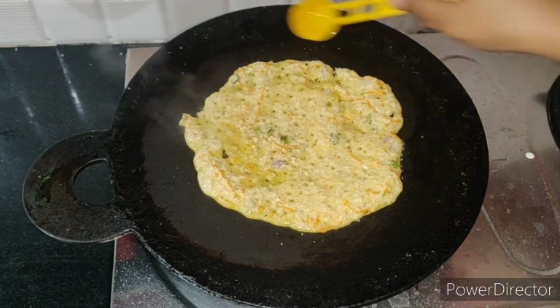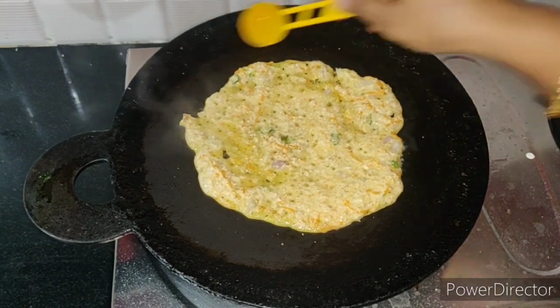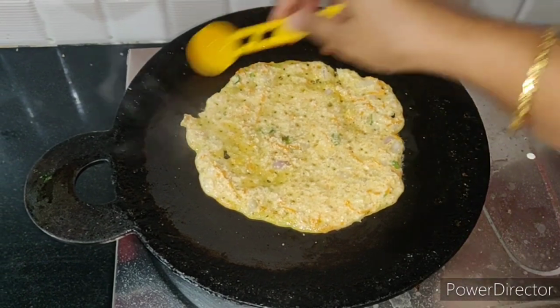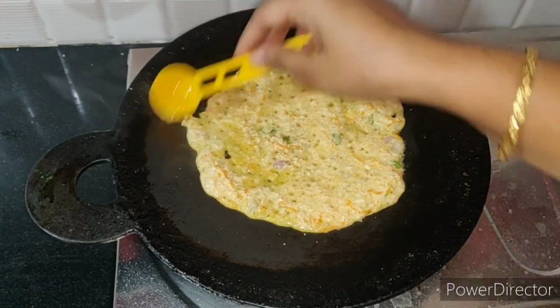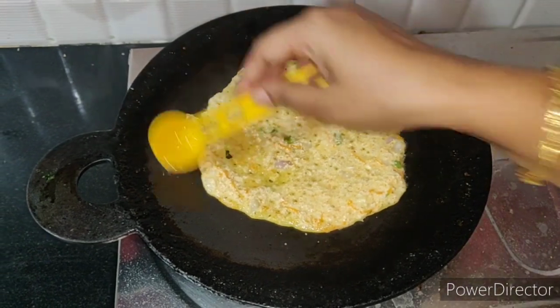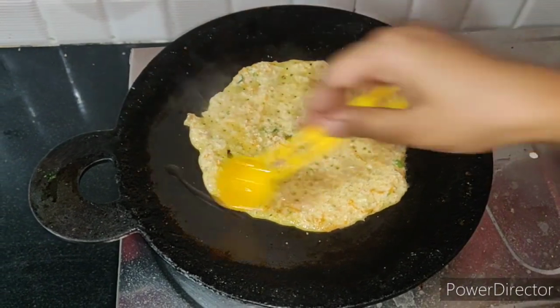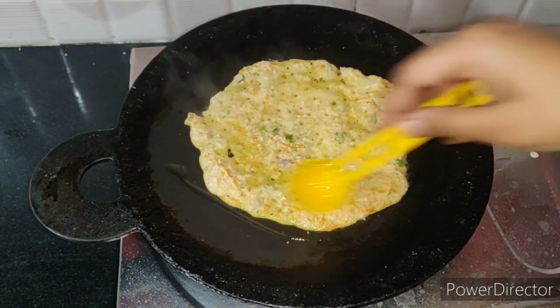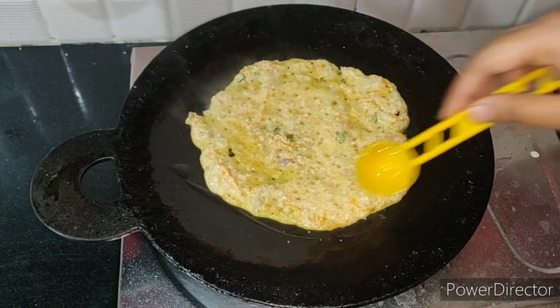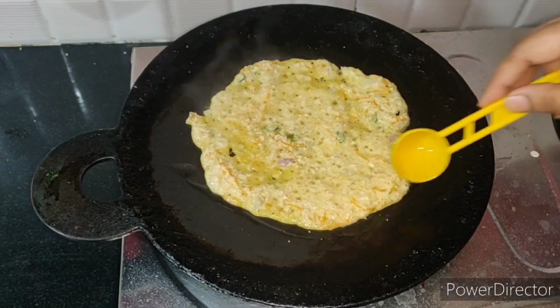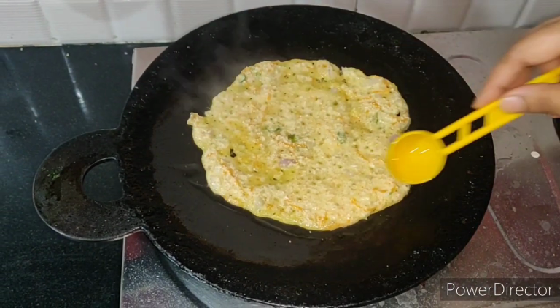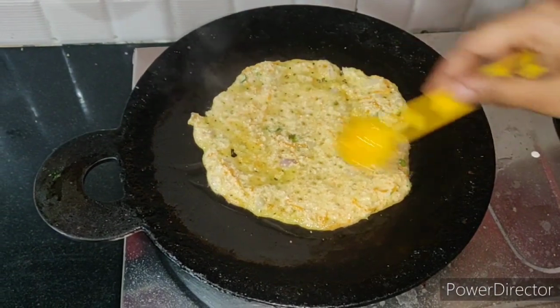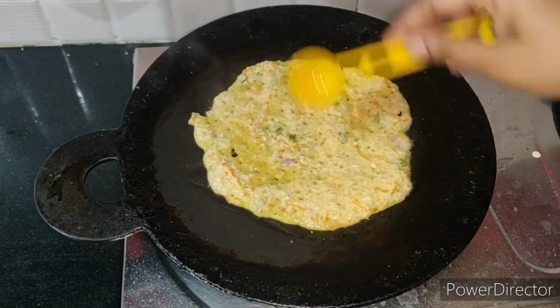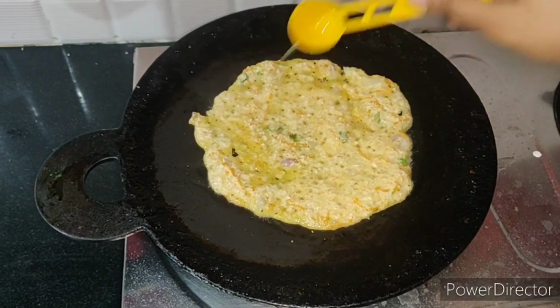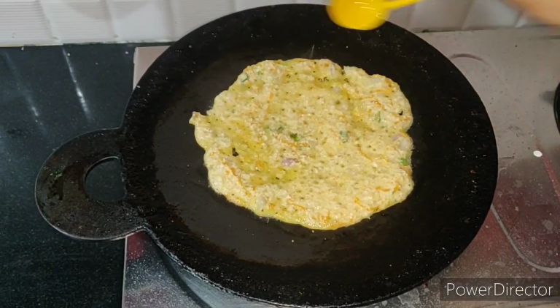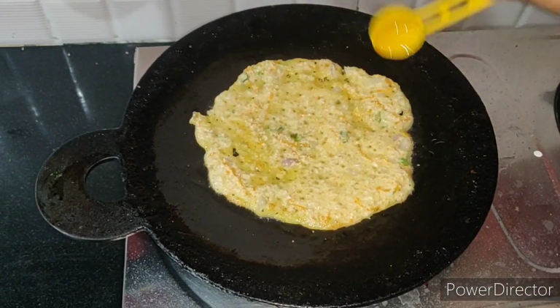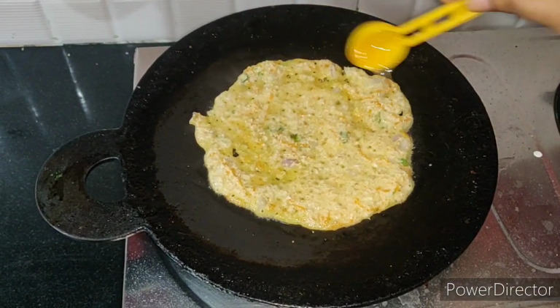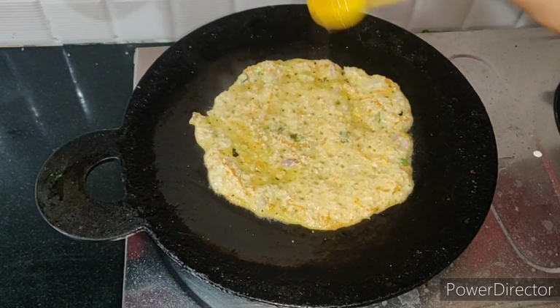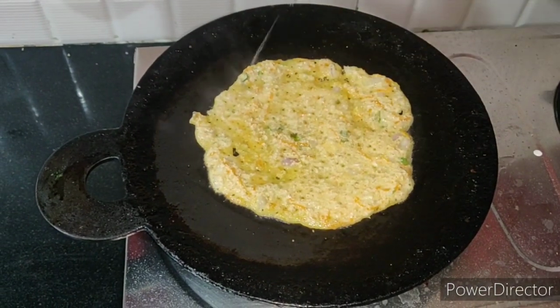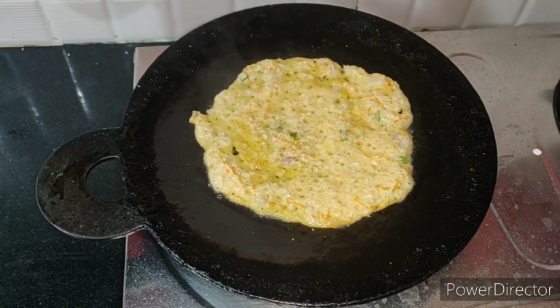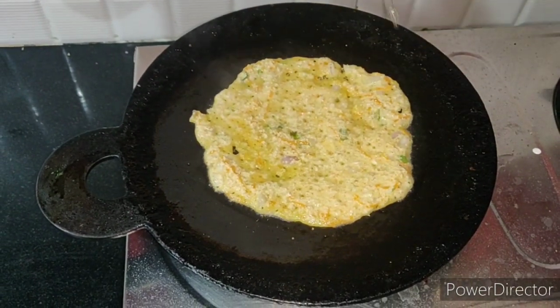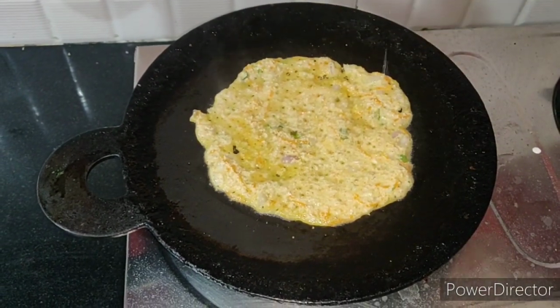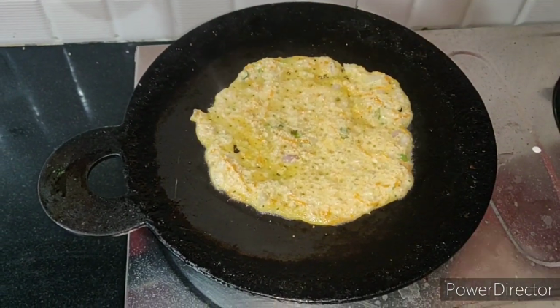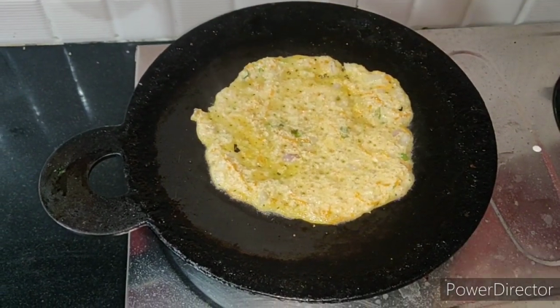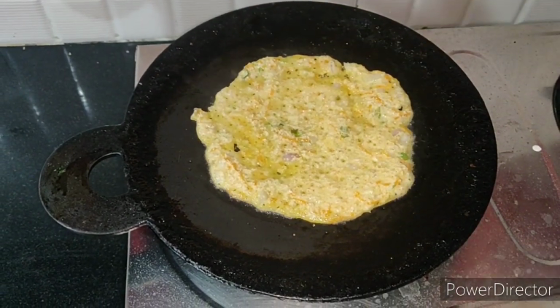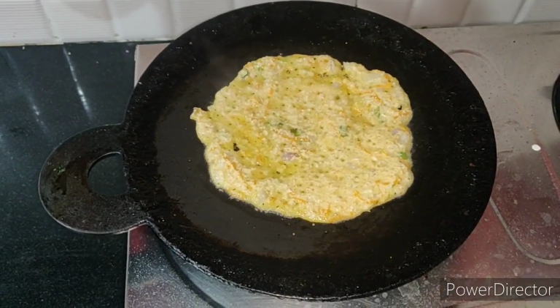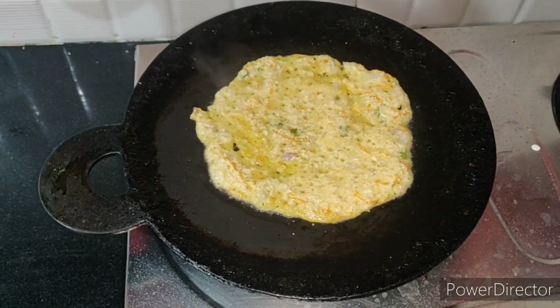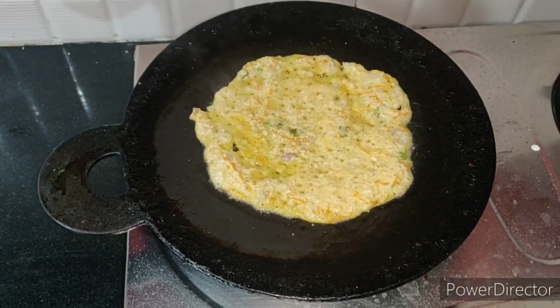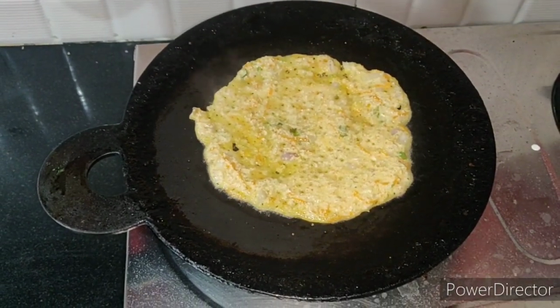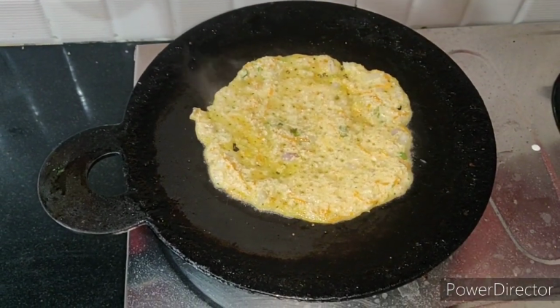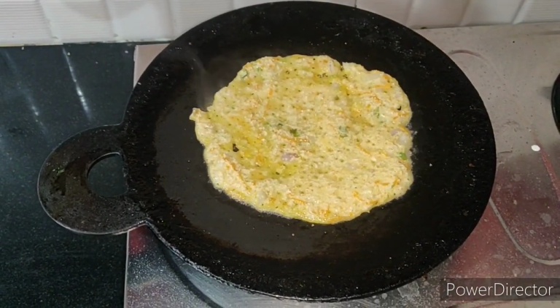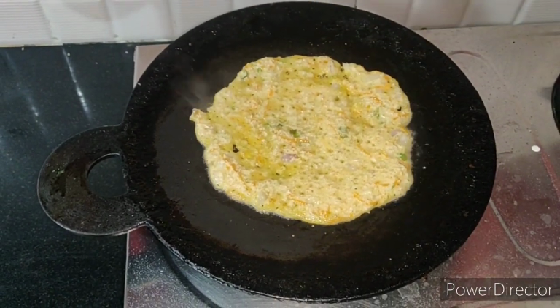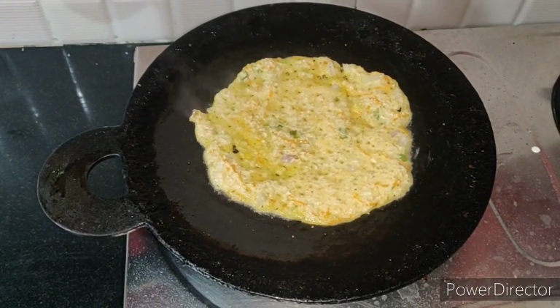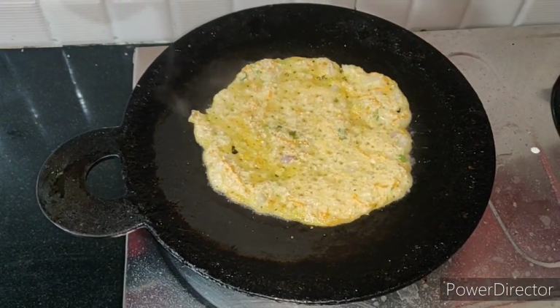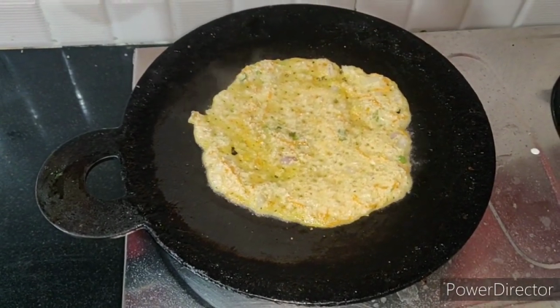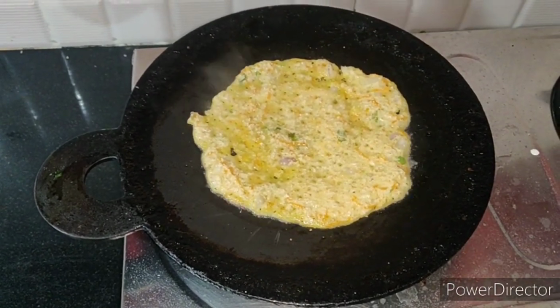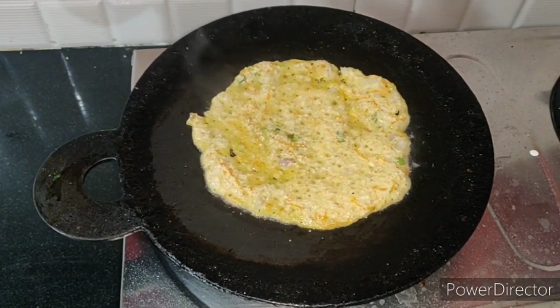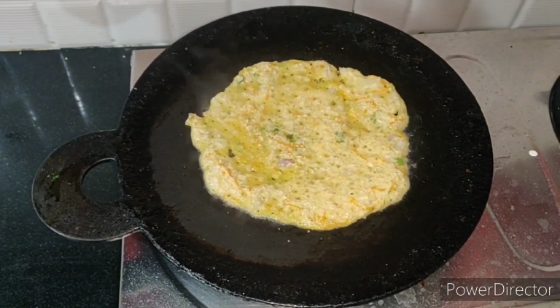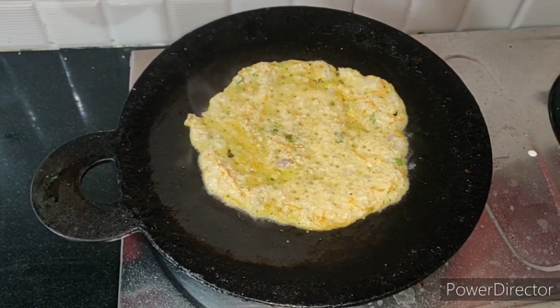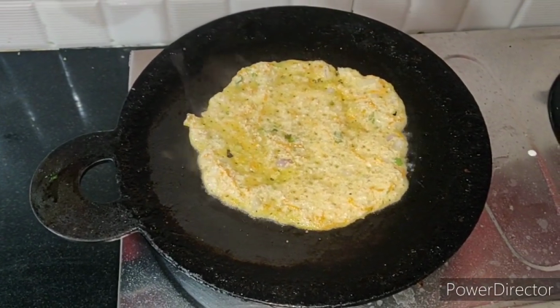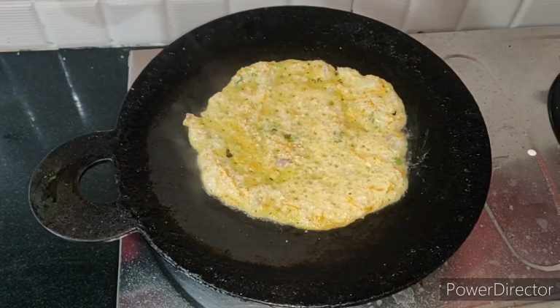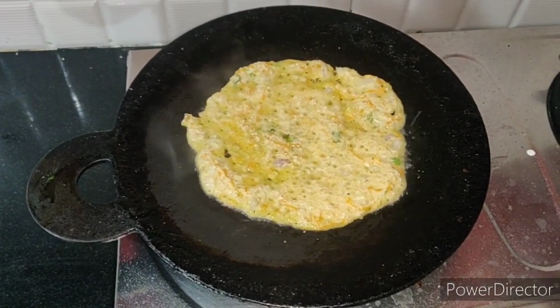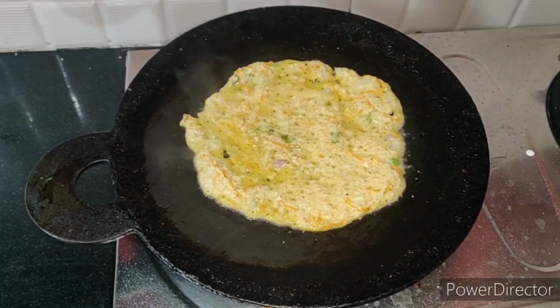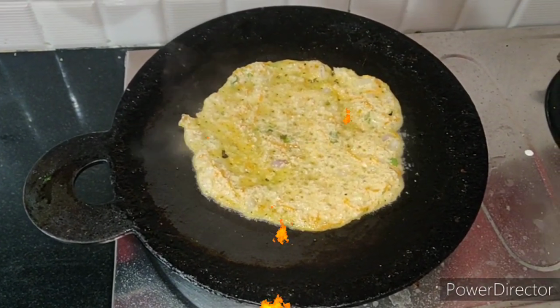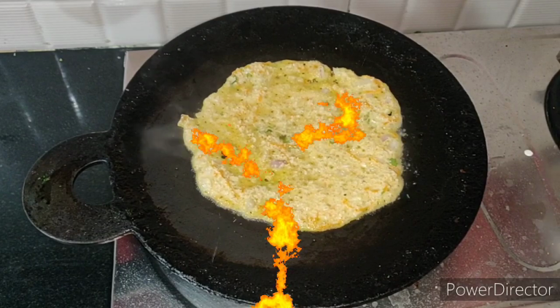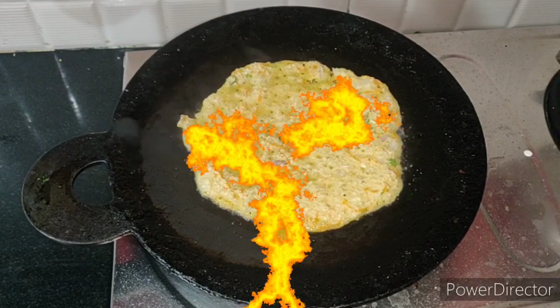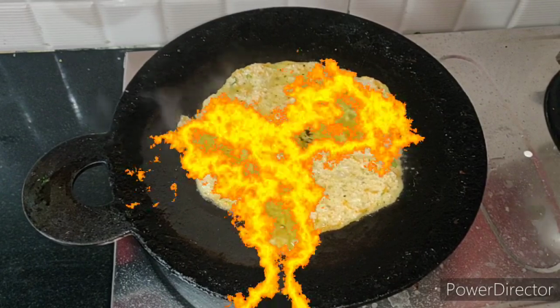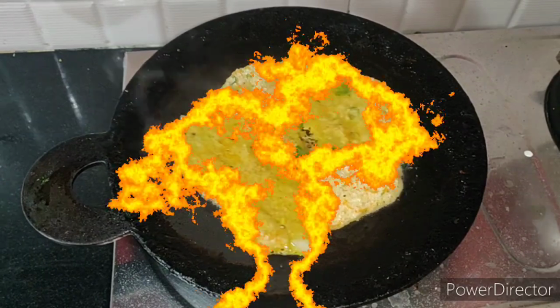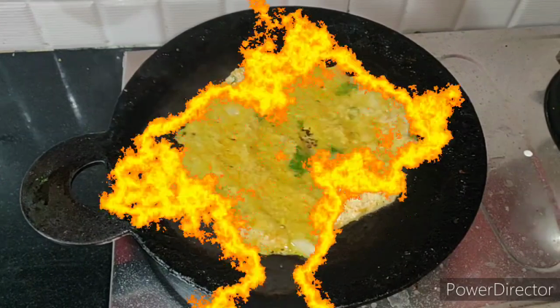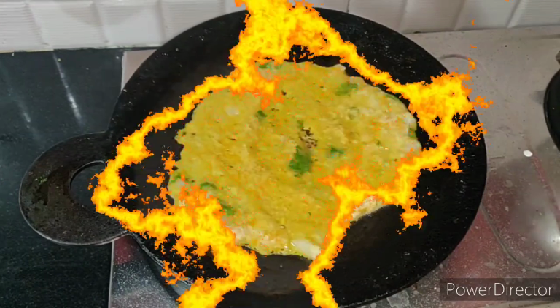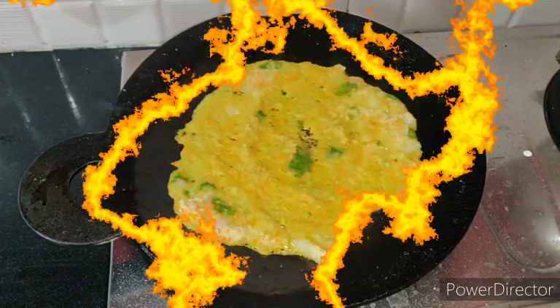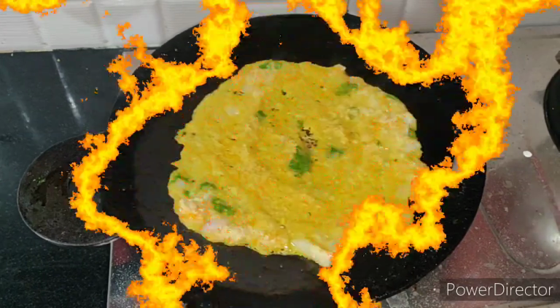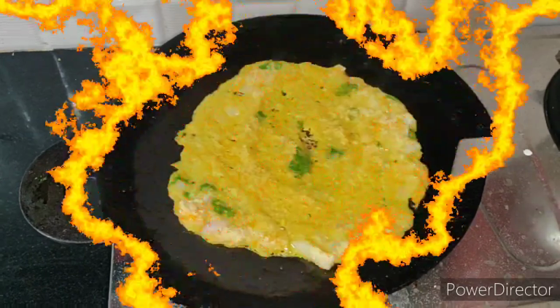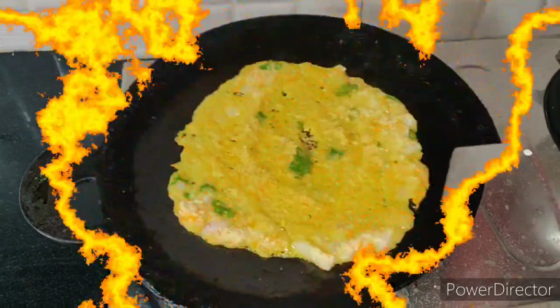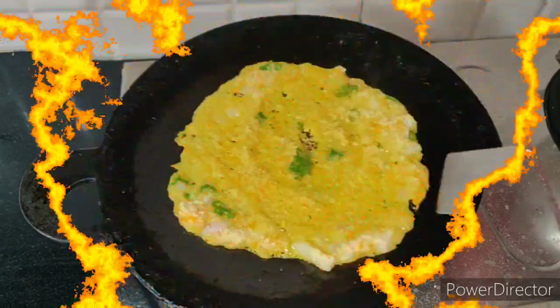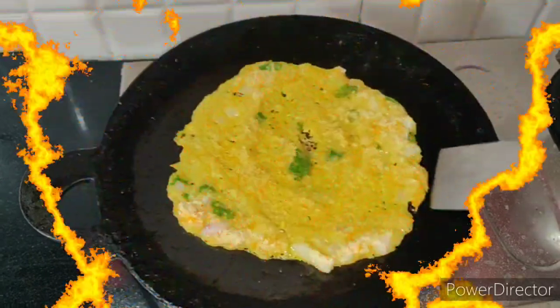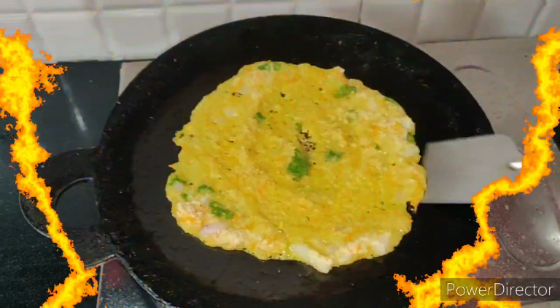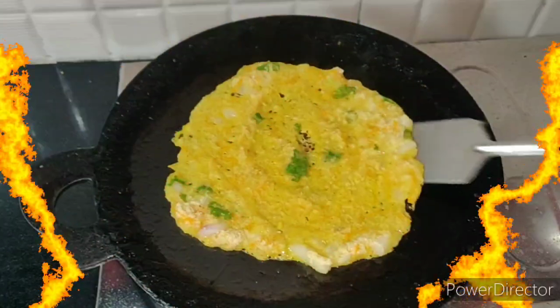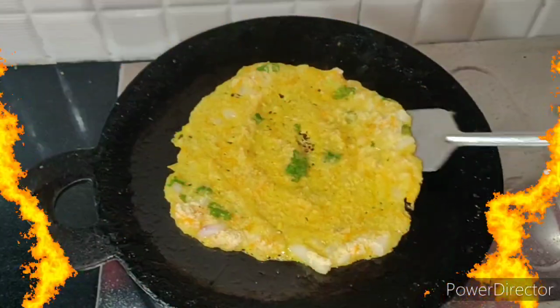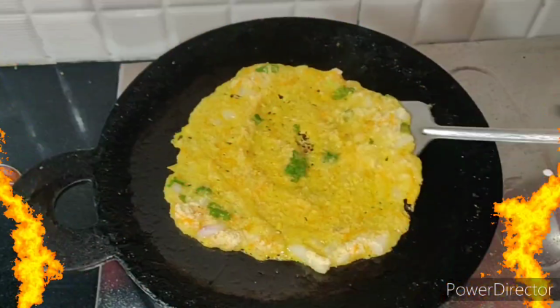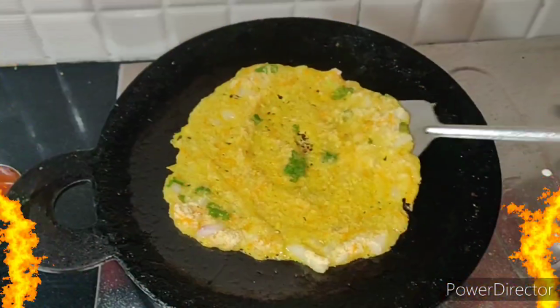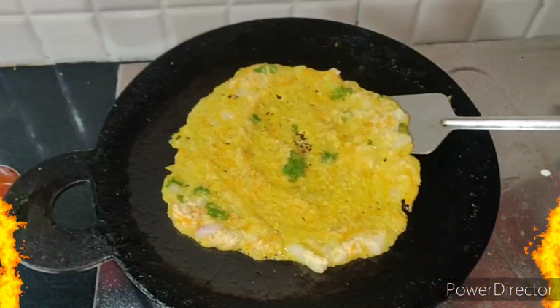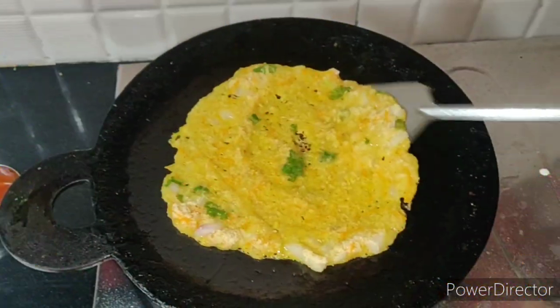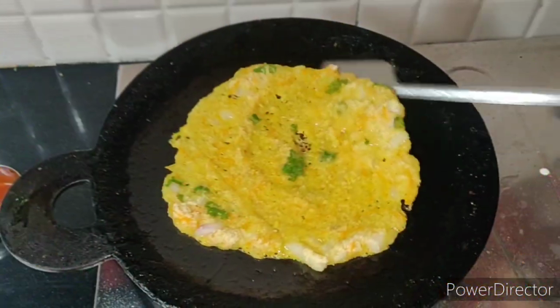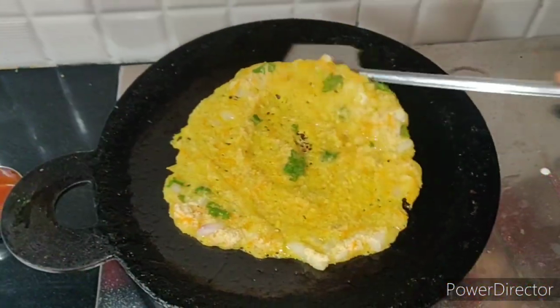We will add a little oil and fry the batter.